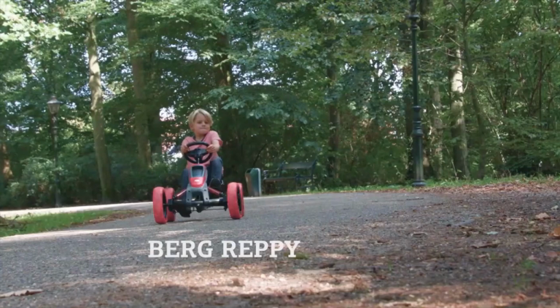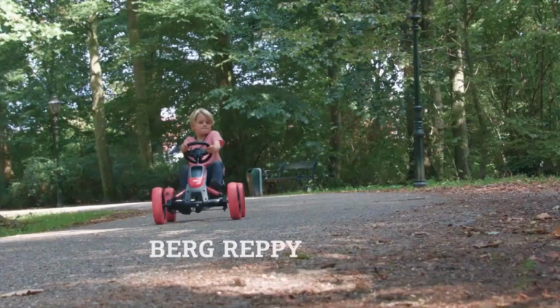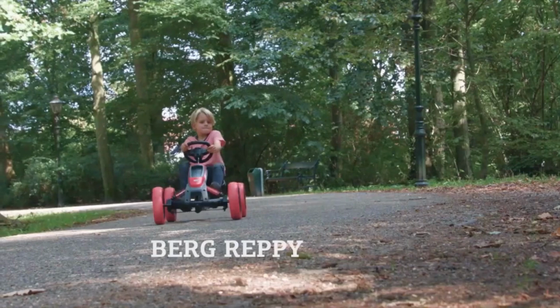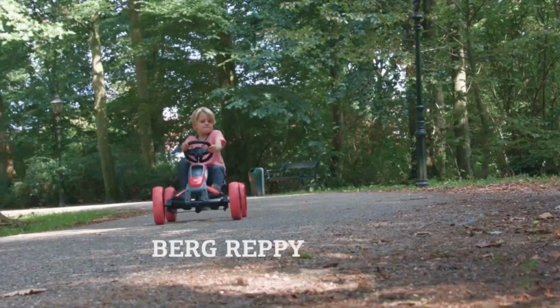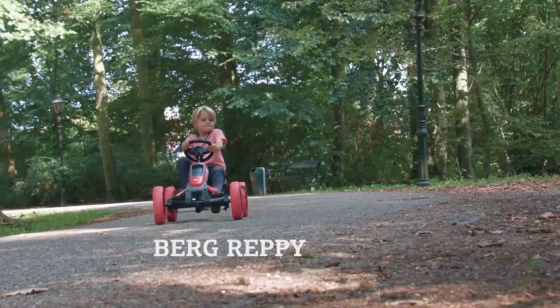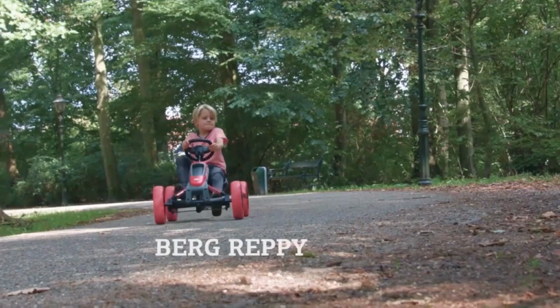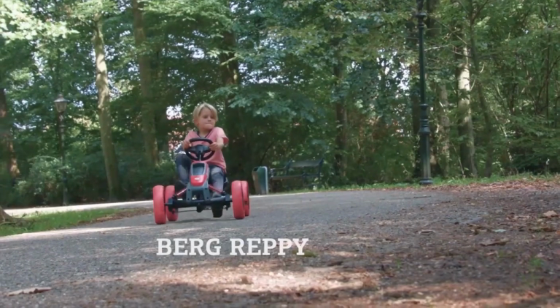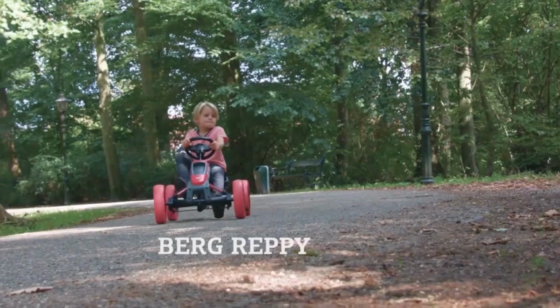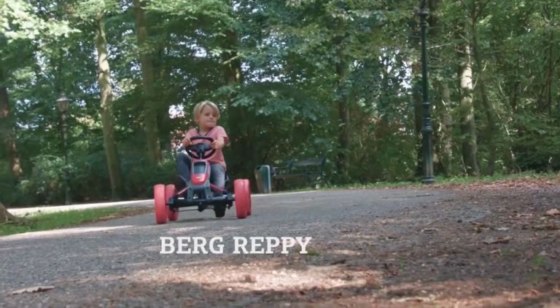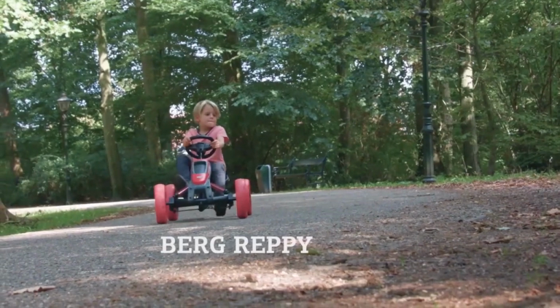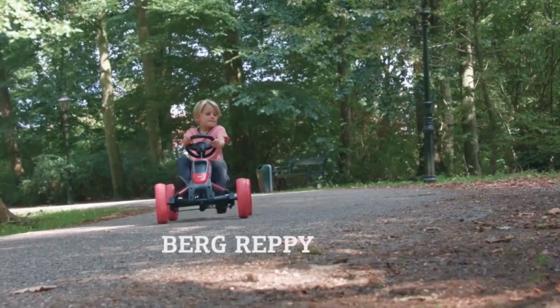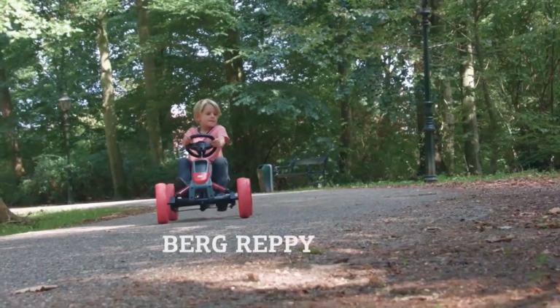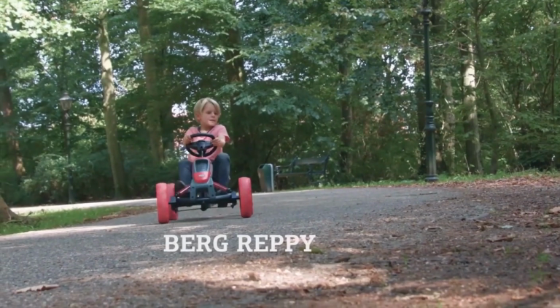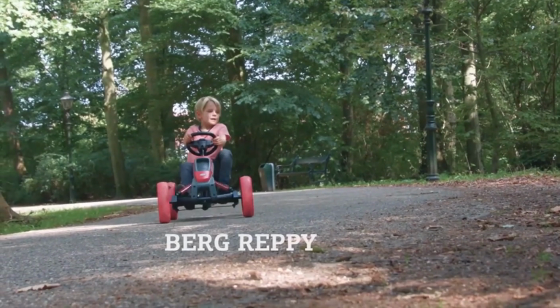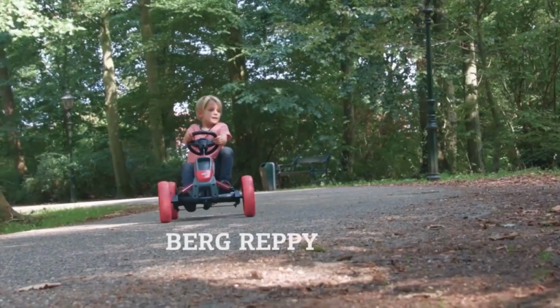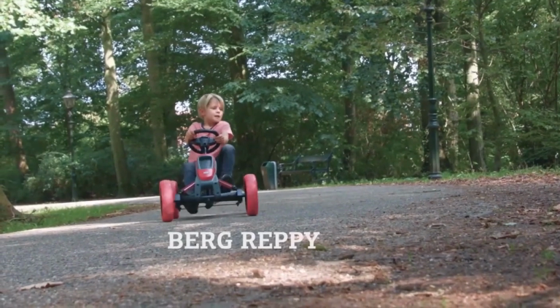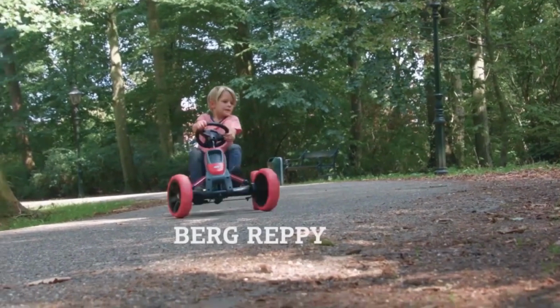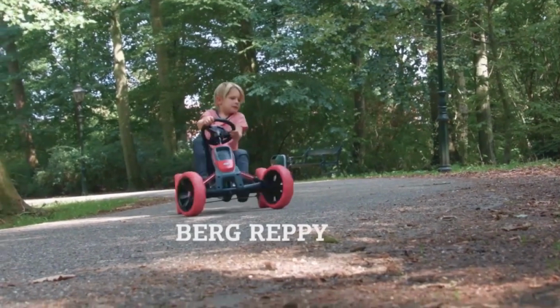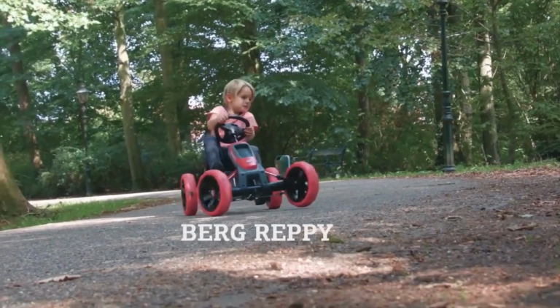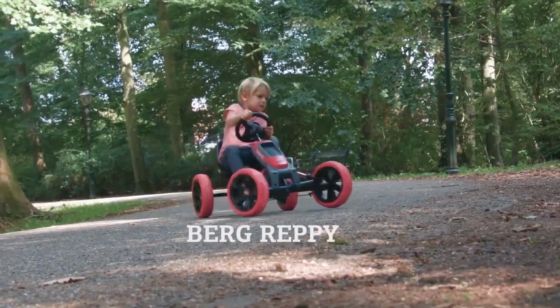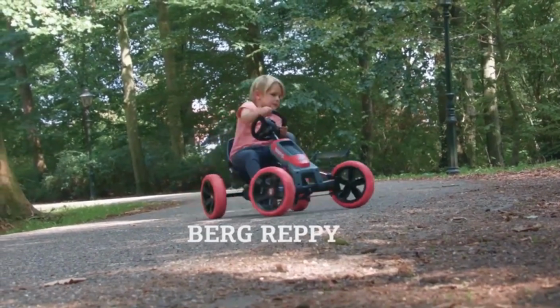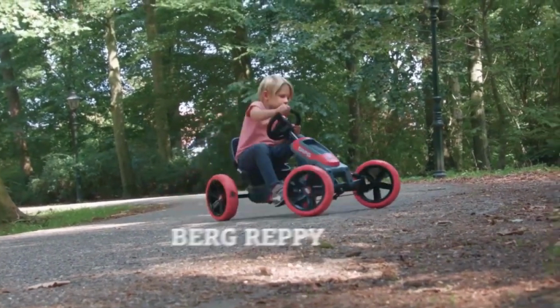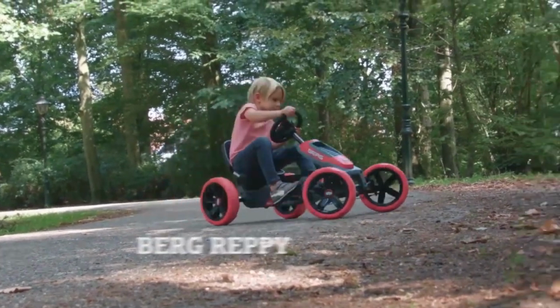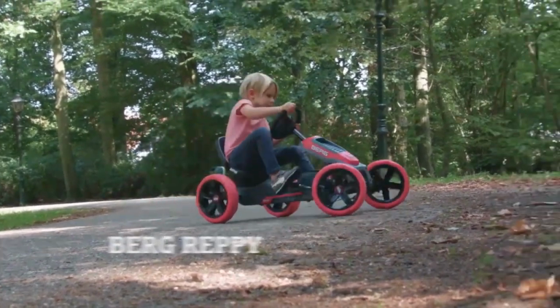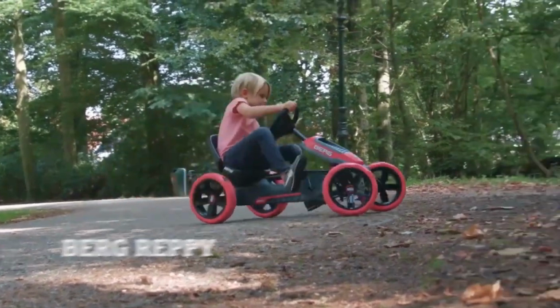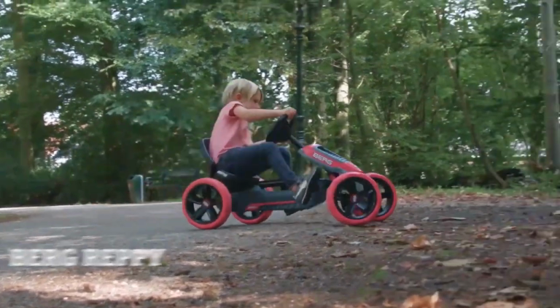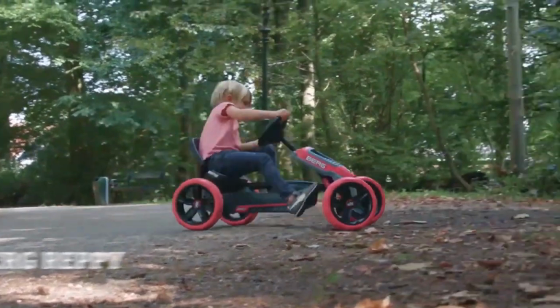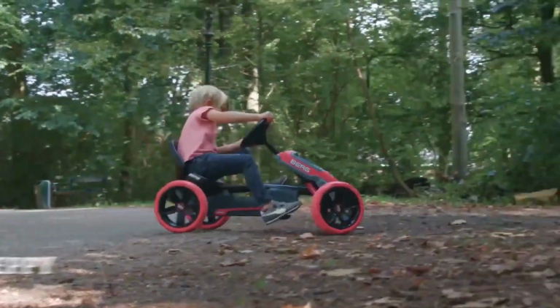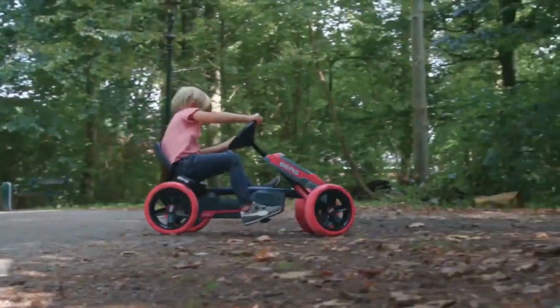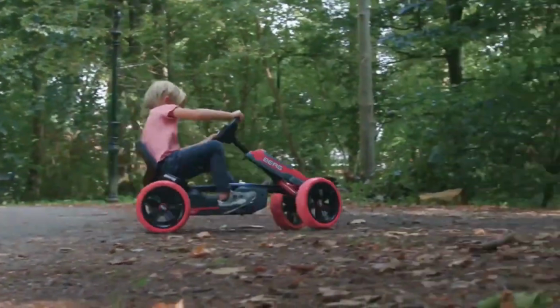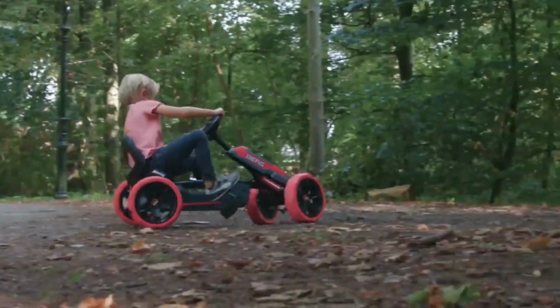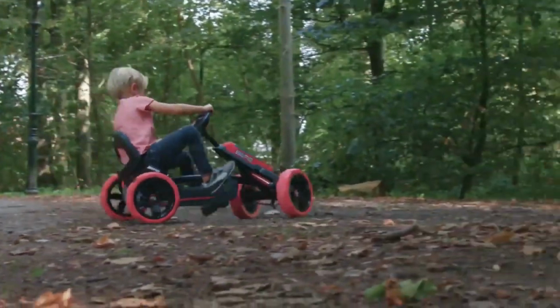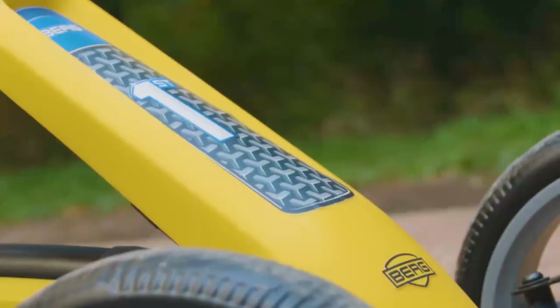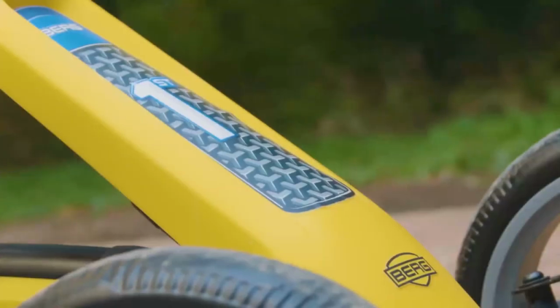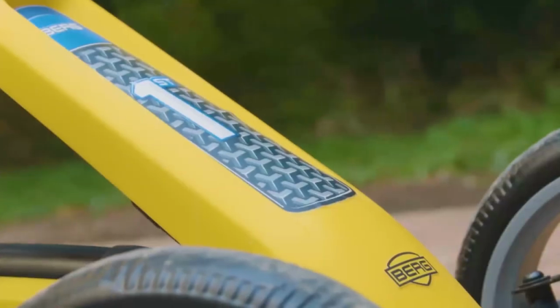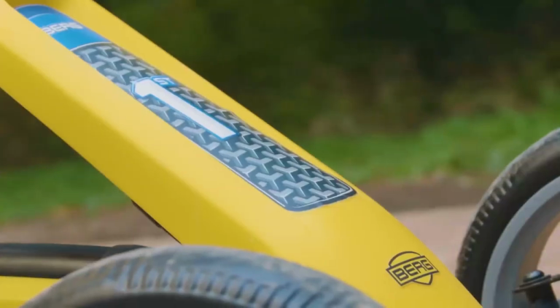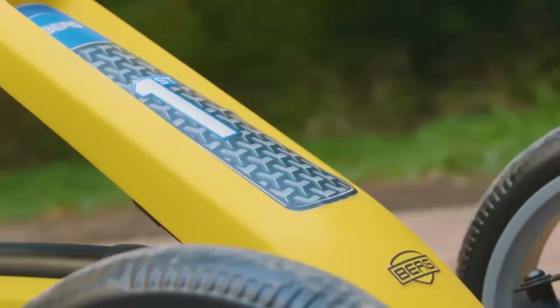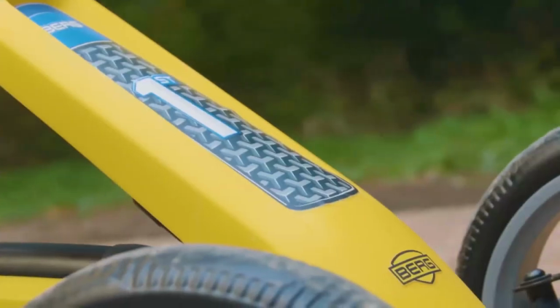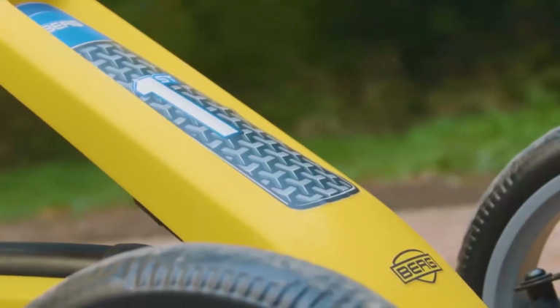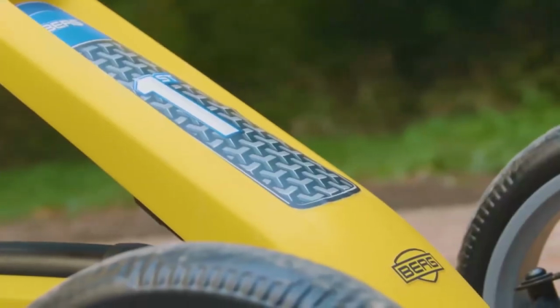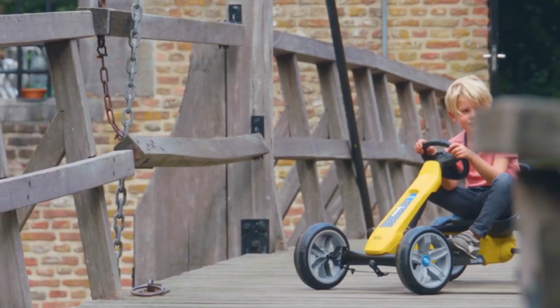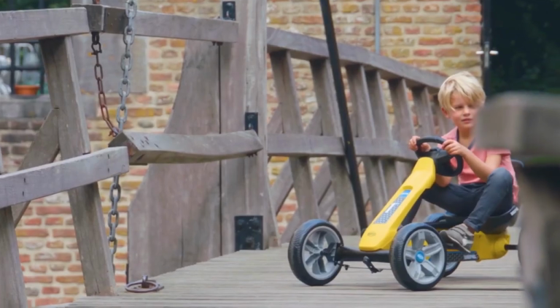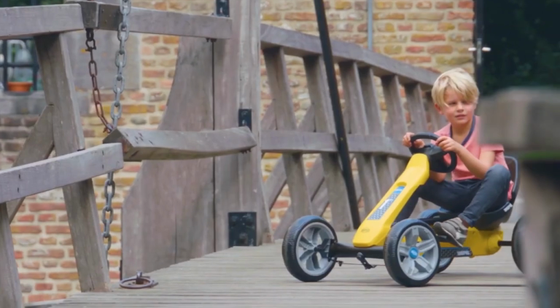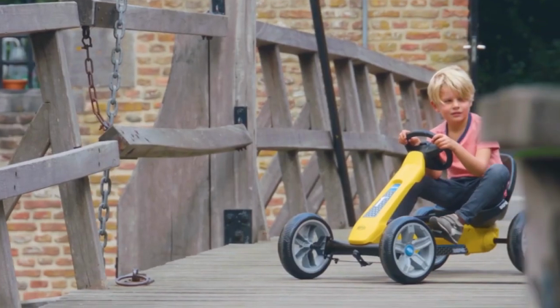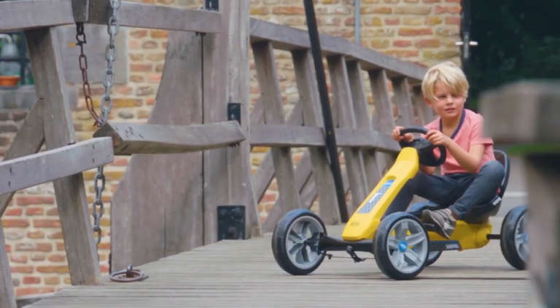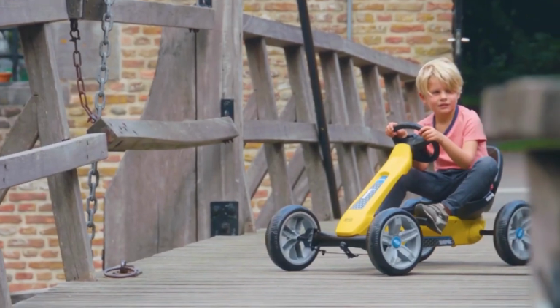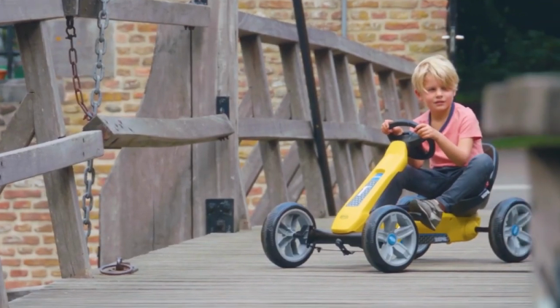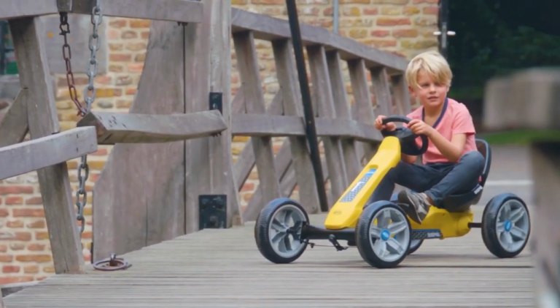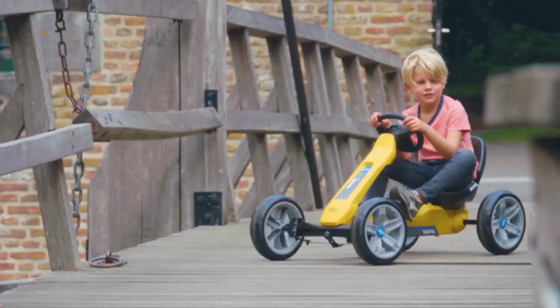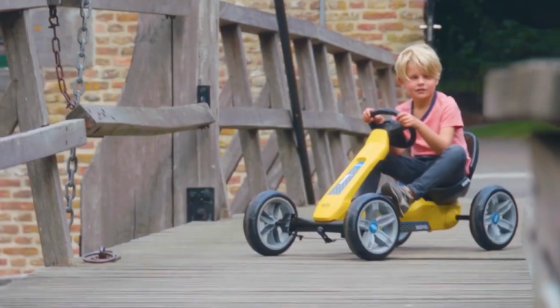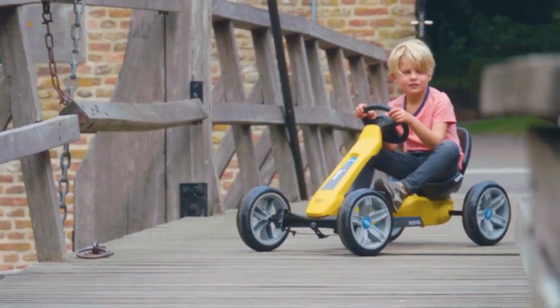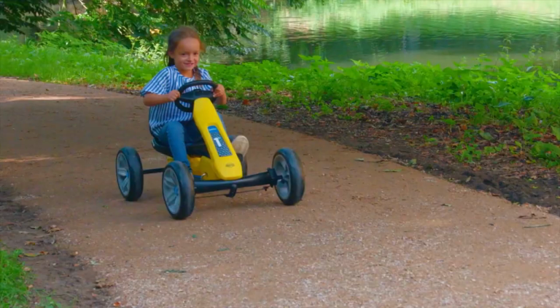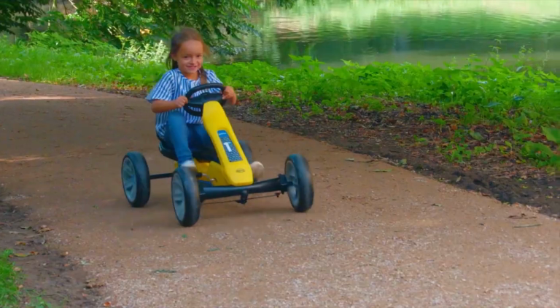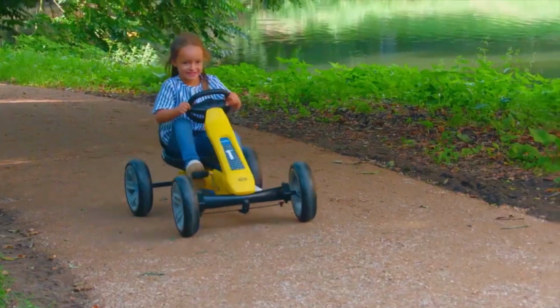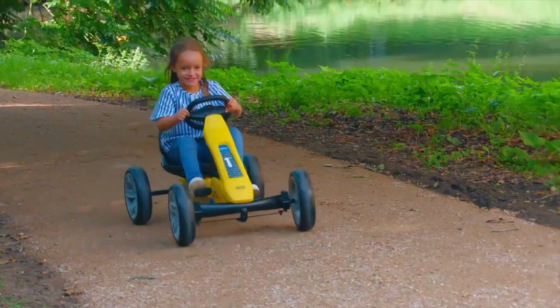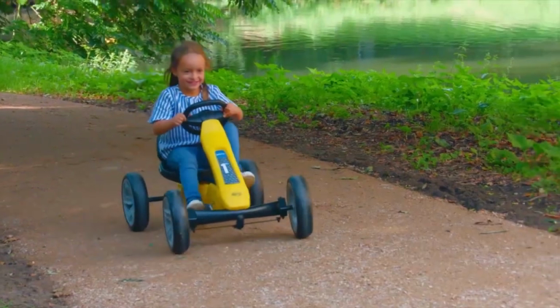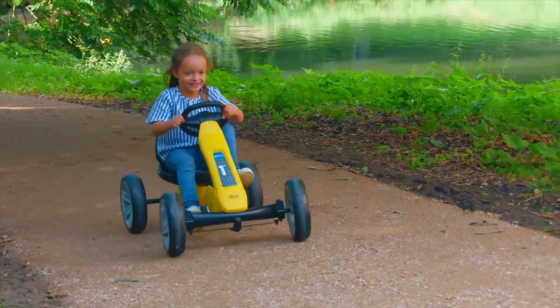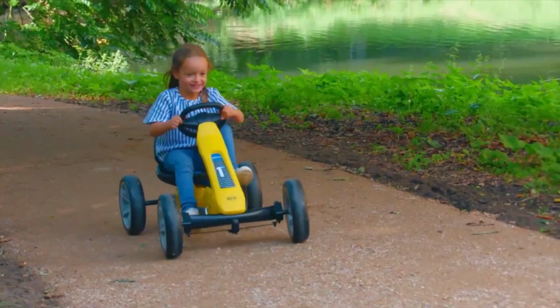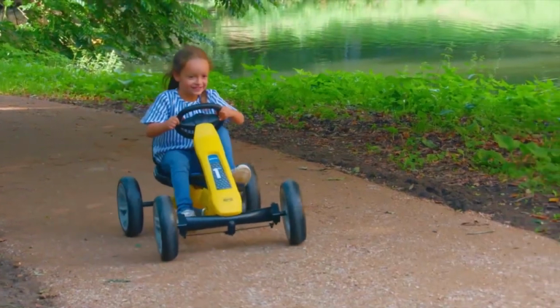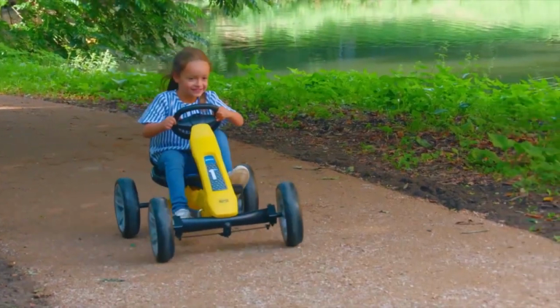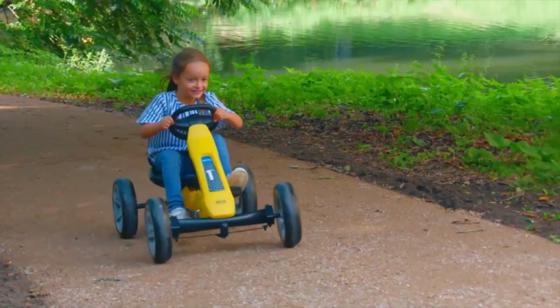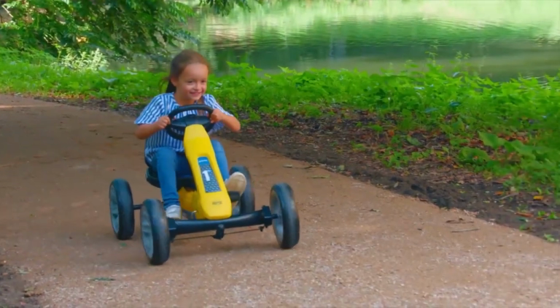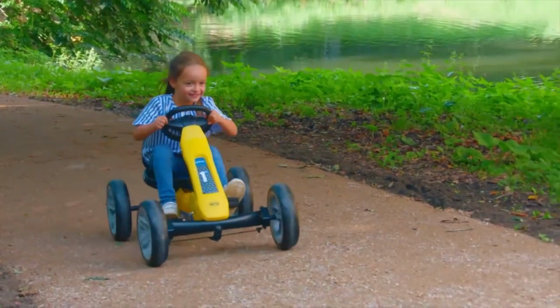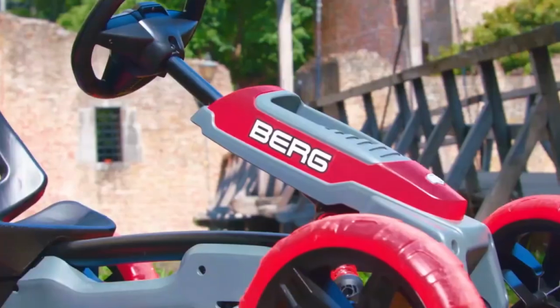The Berg Rappi is a new range of go-karts from Berg. They come in three different sizes. The Rappi is suitable for children from two and a half years old.